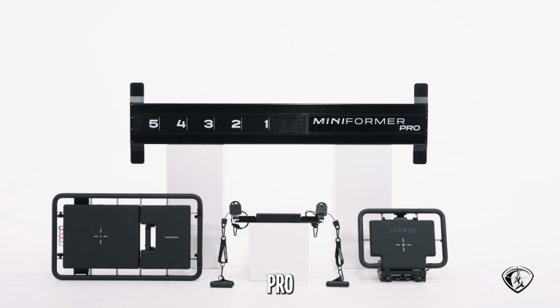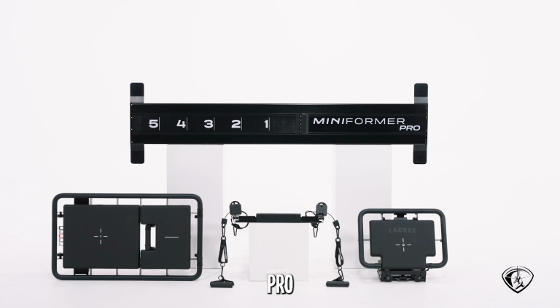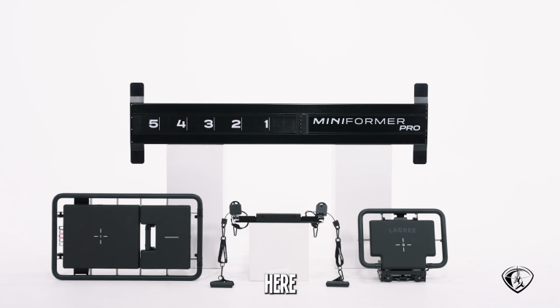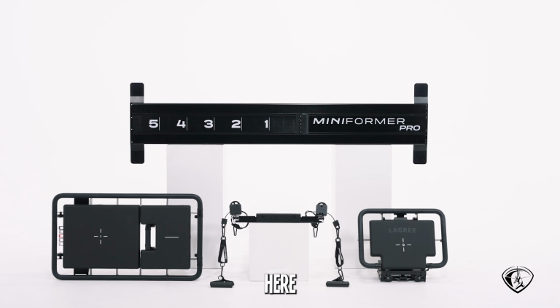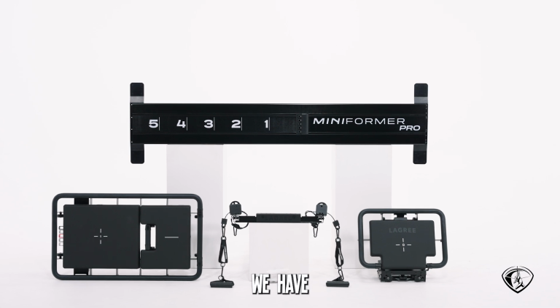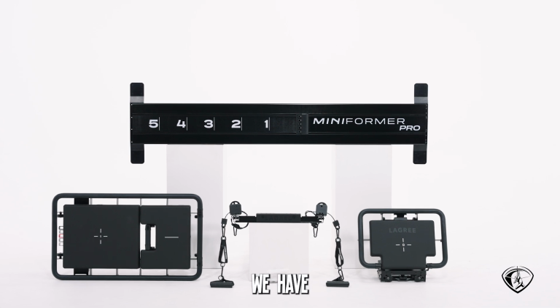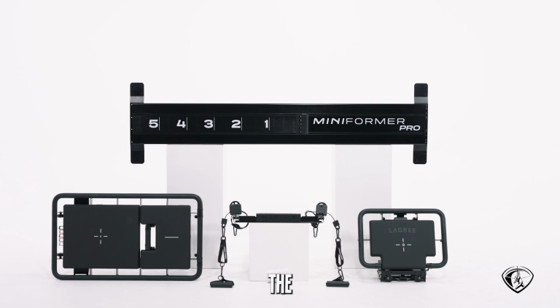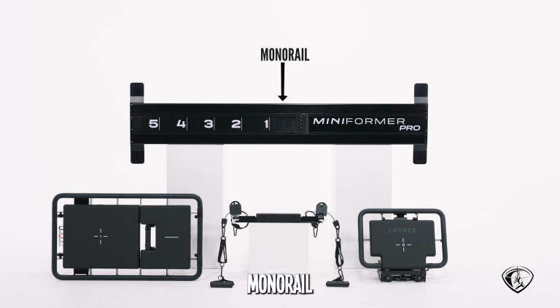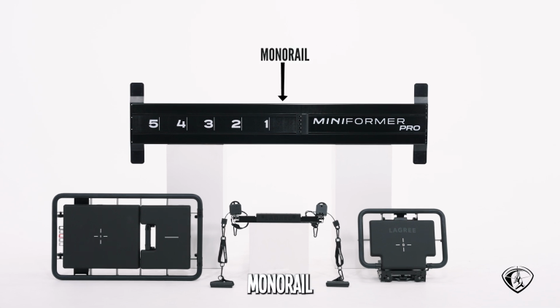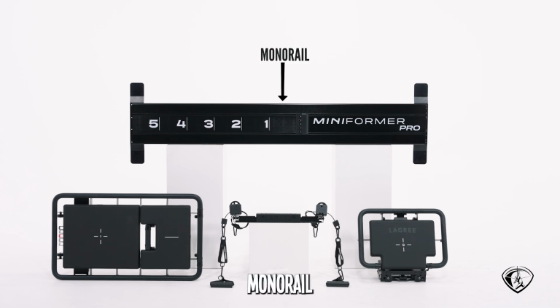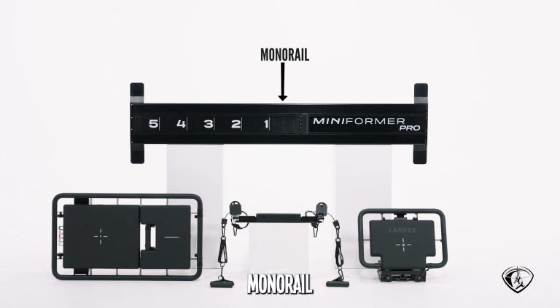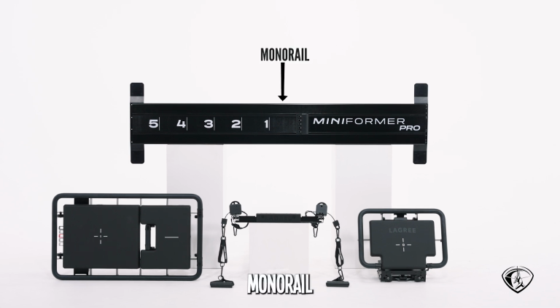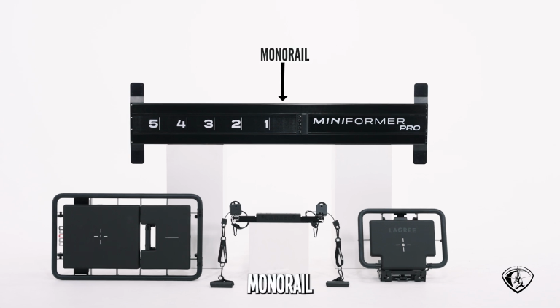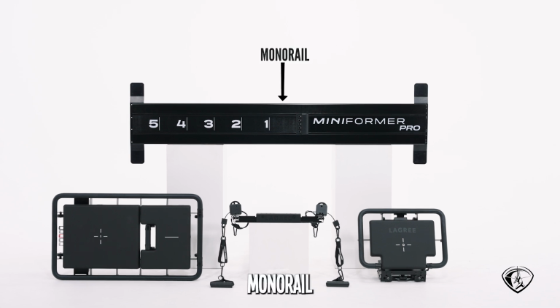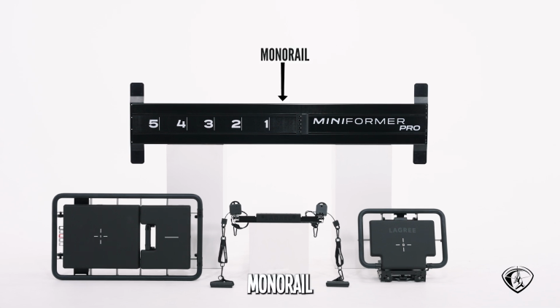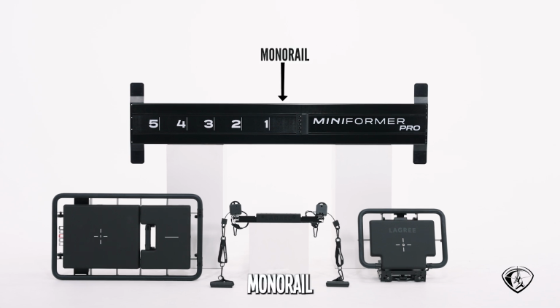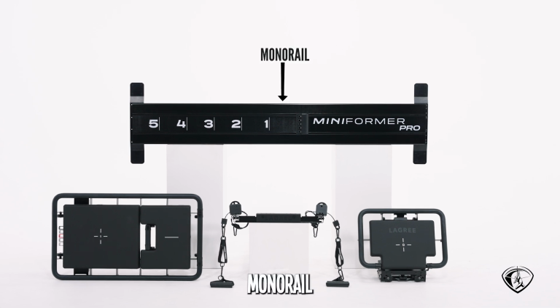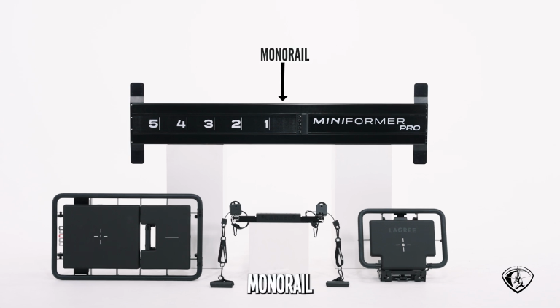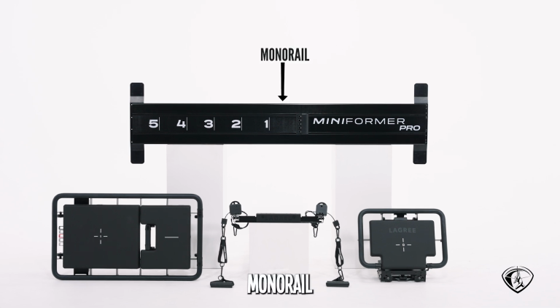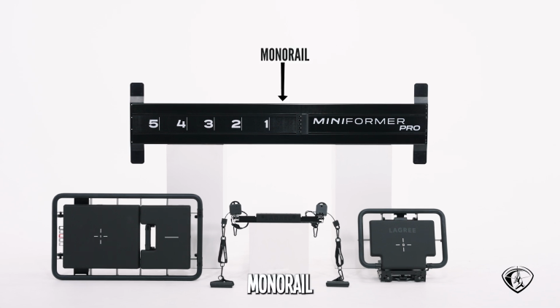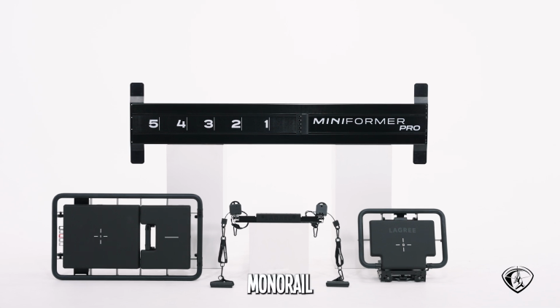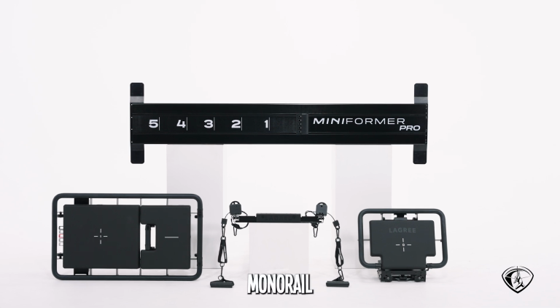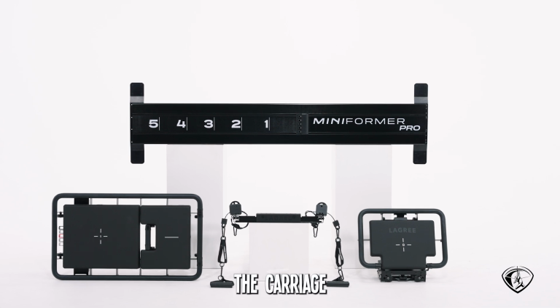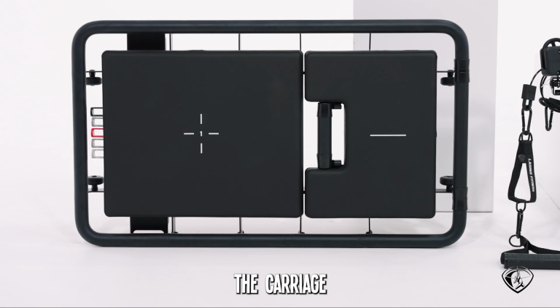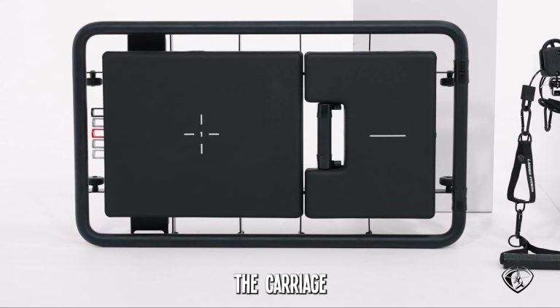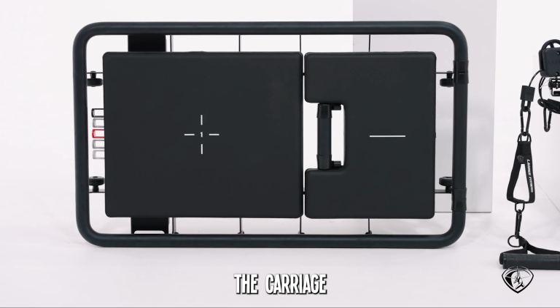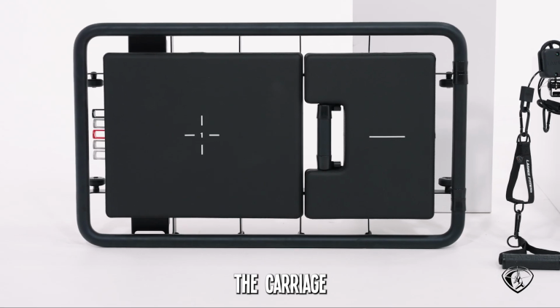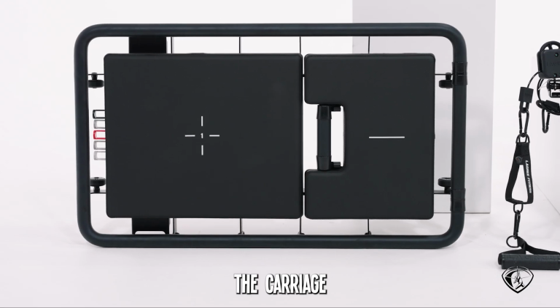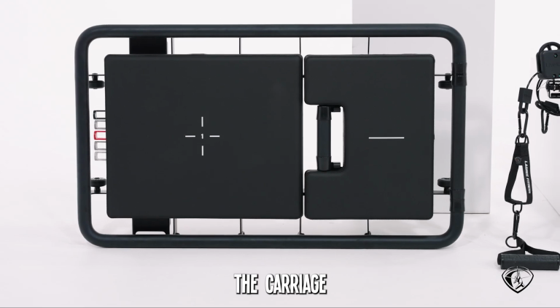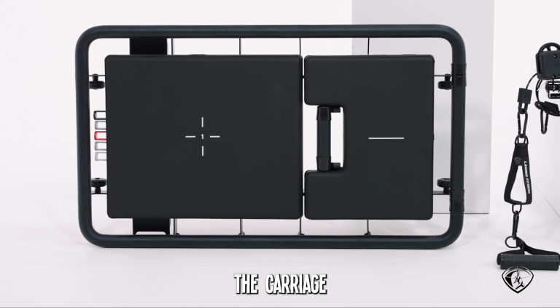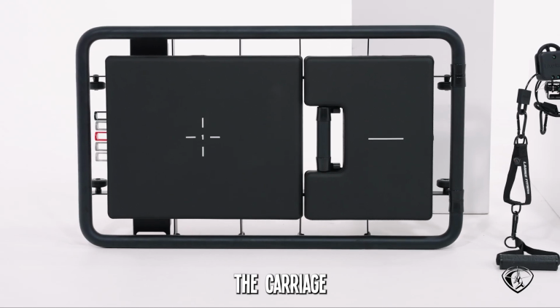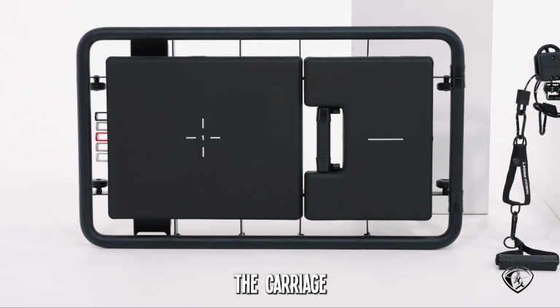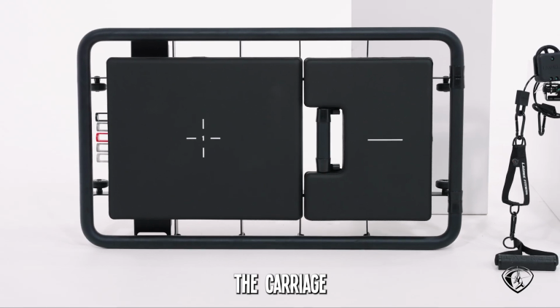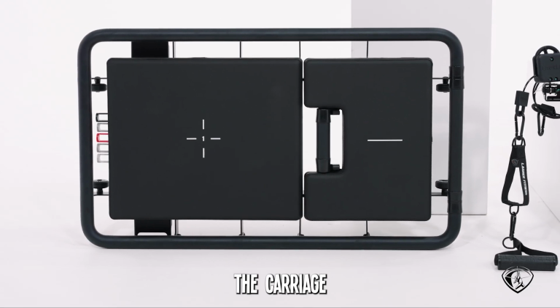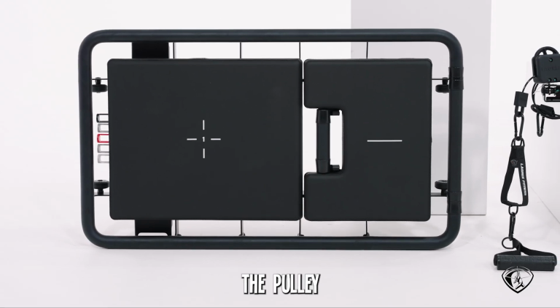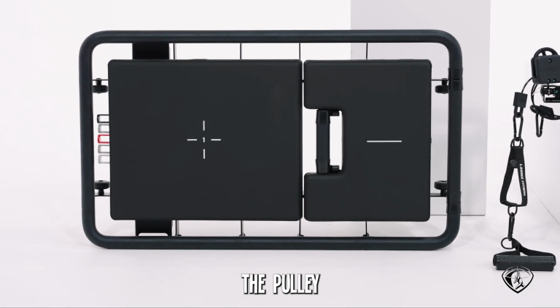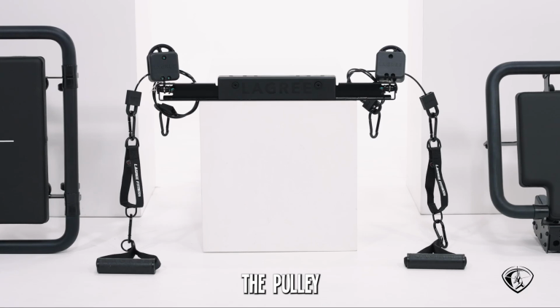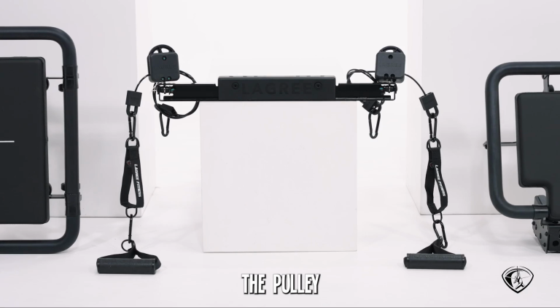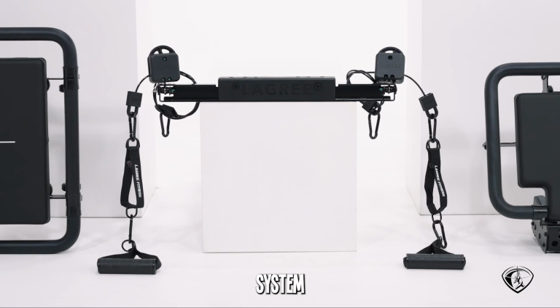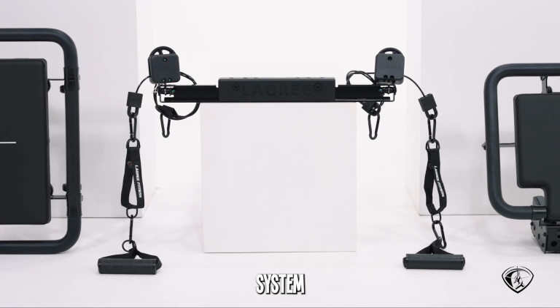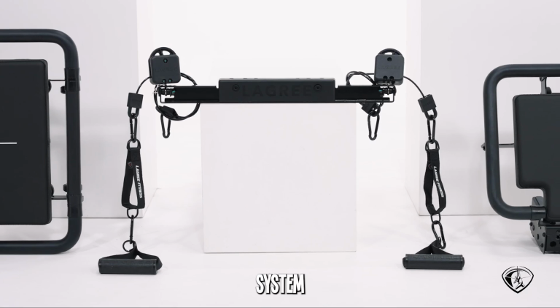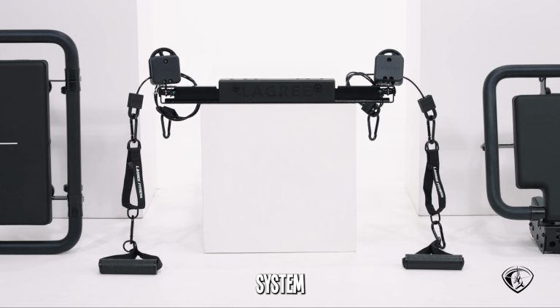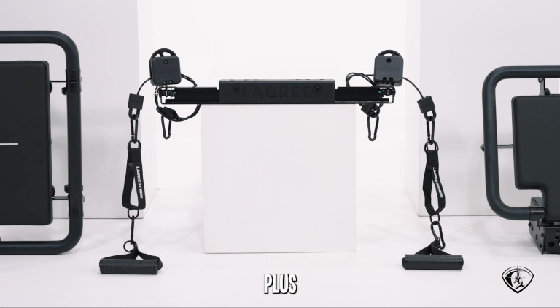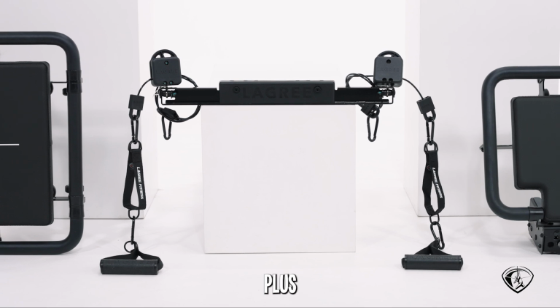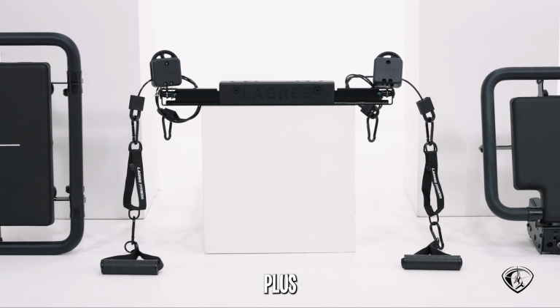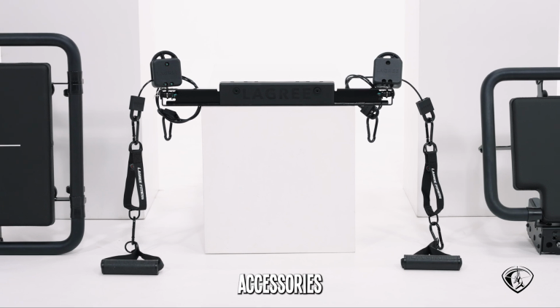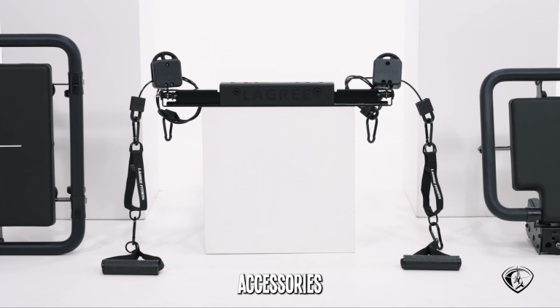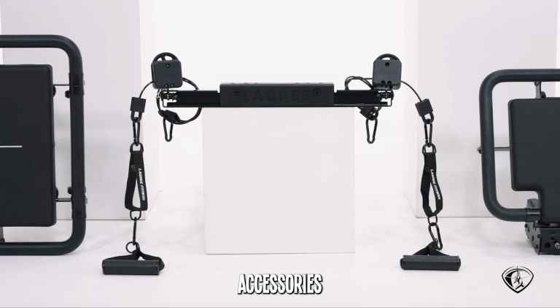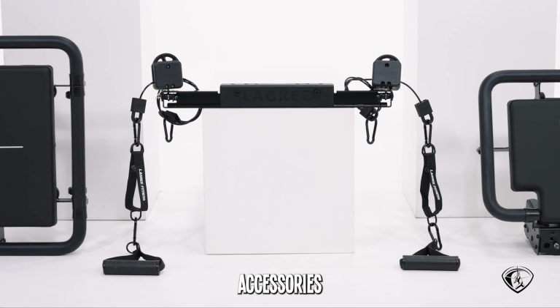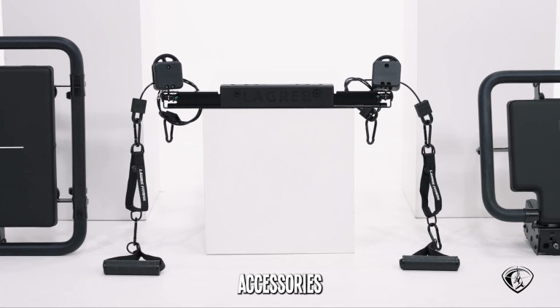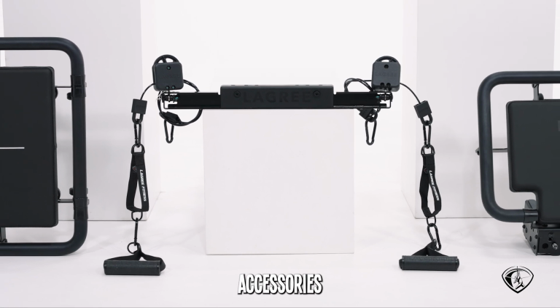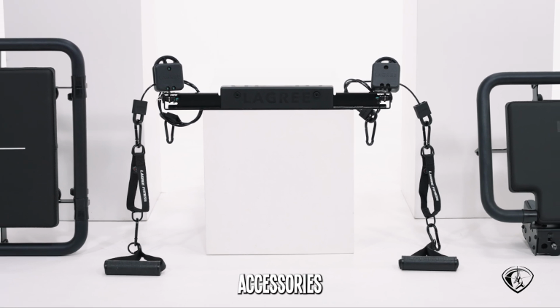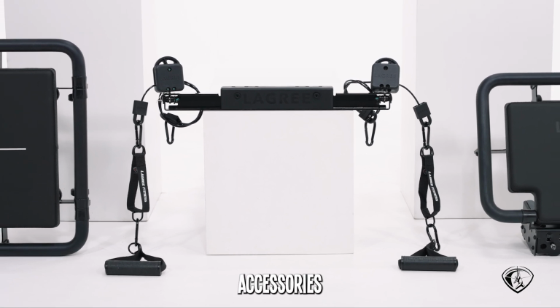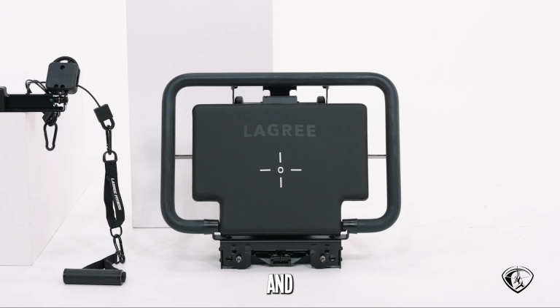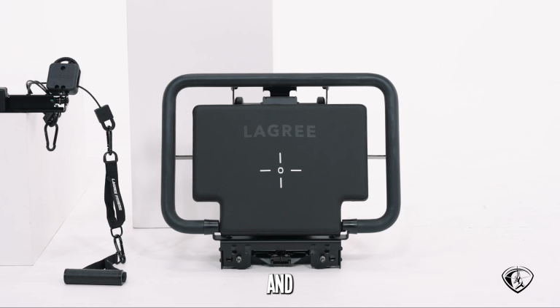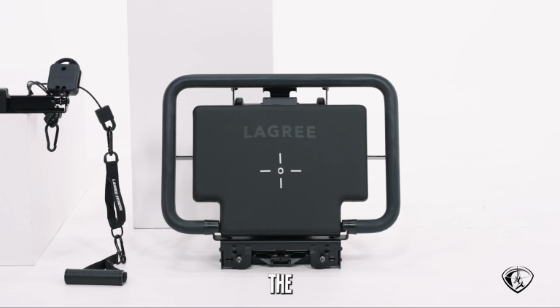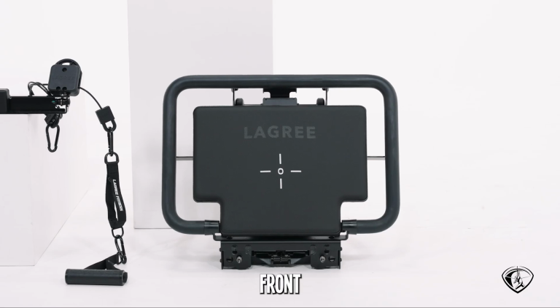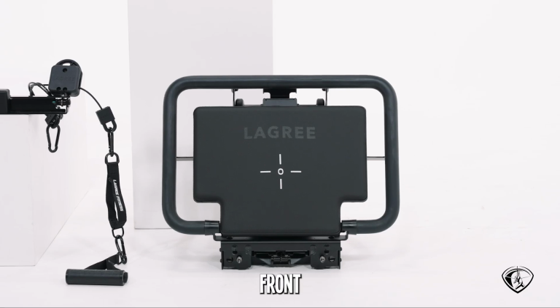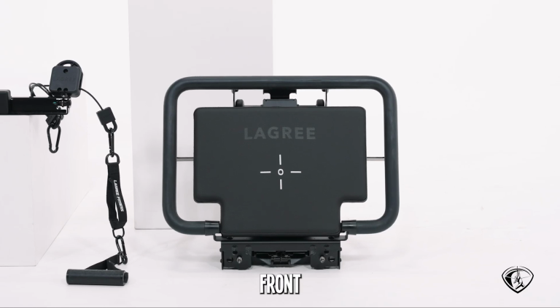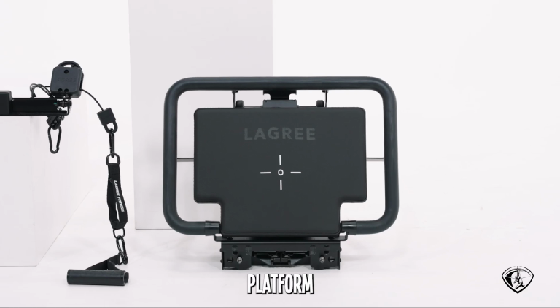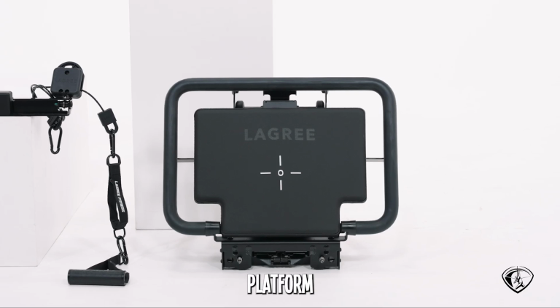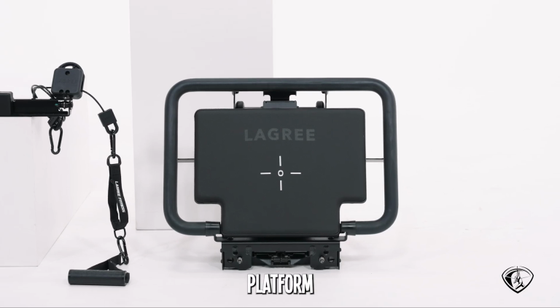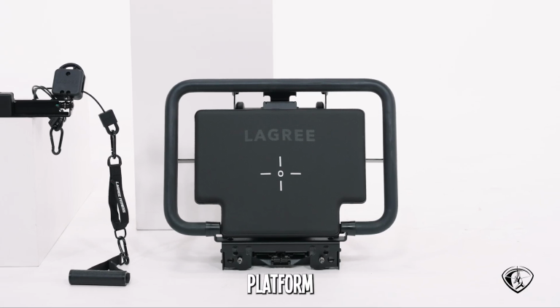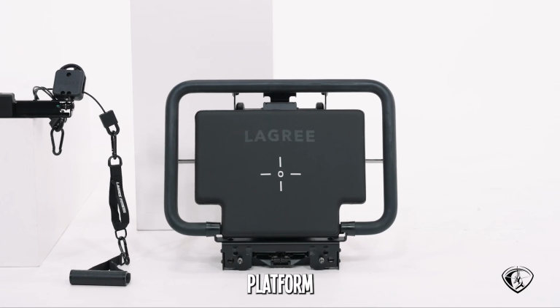Here we have the monorail, the carriage, the pulley system plus accessories, and the front platform.